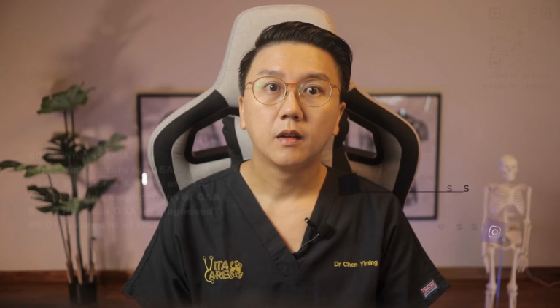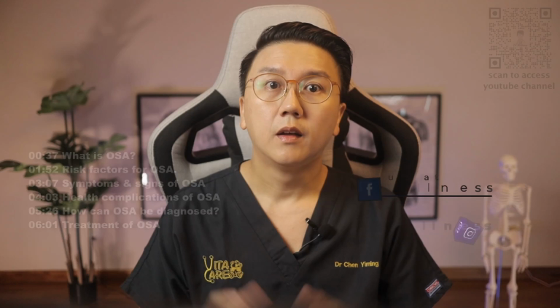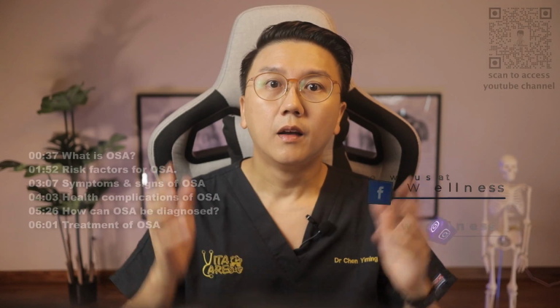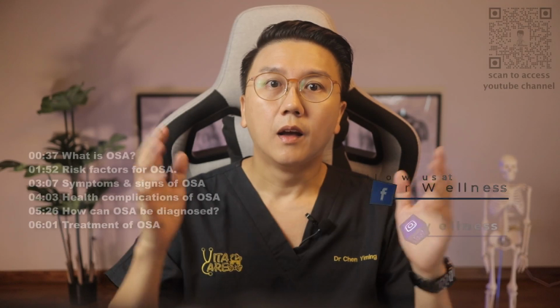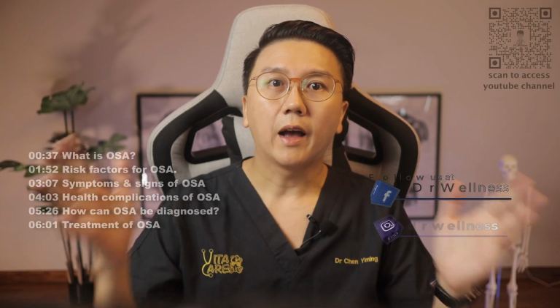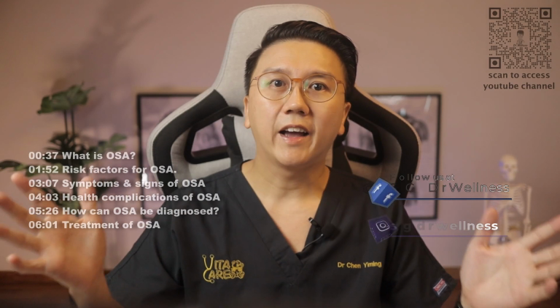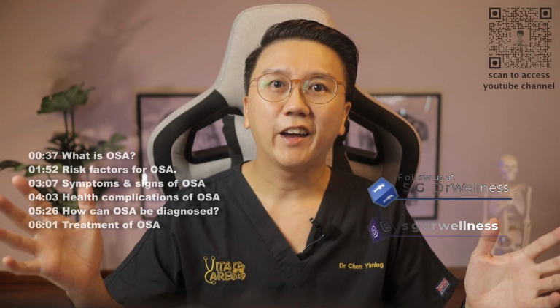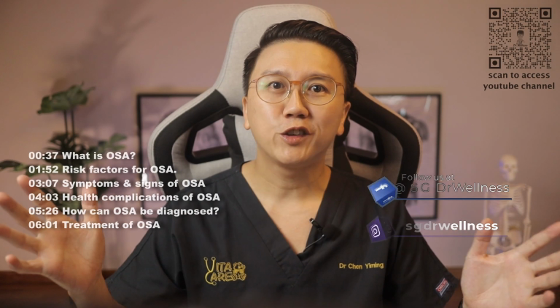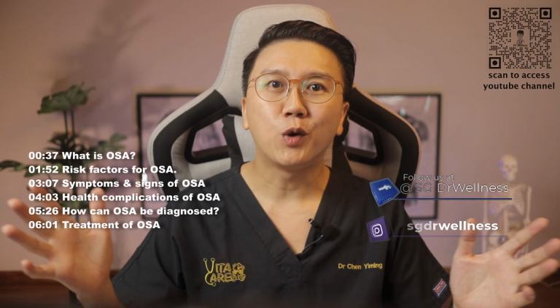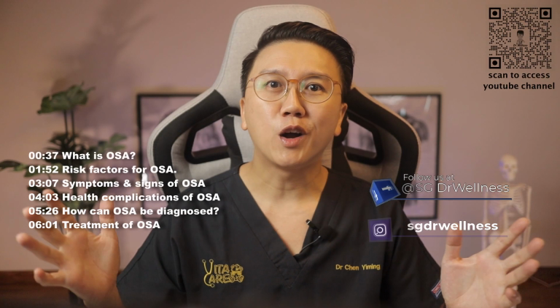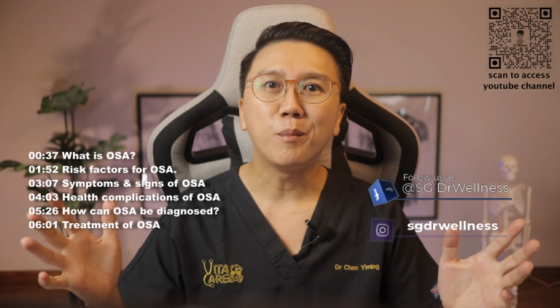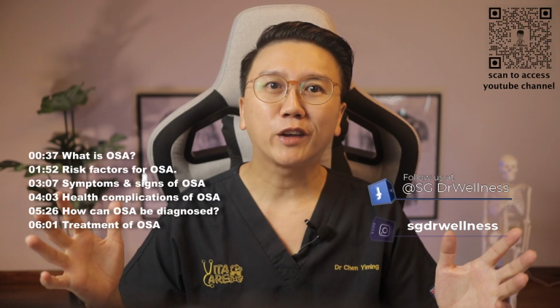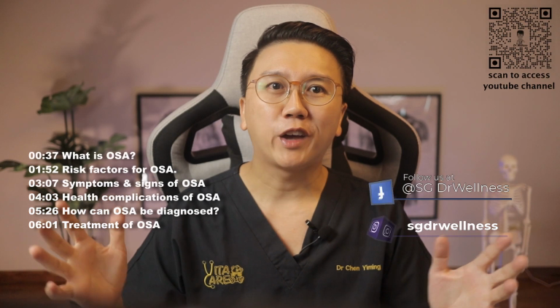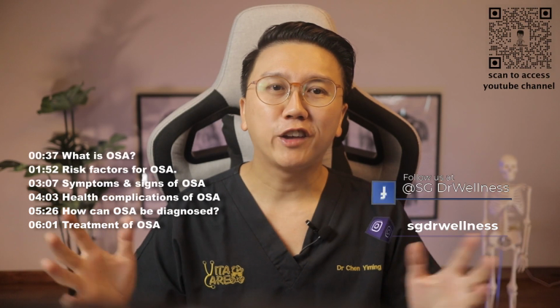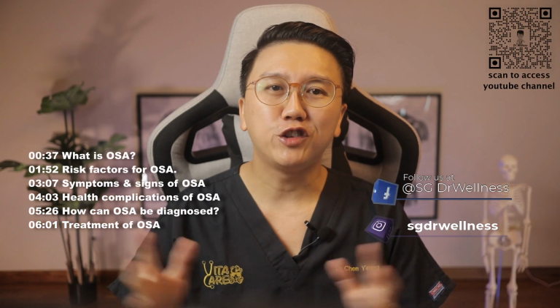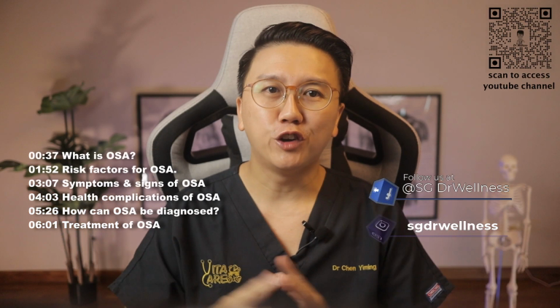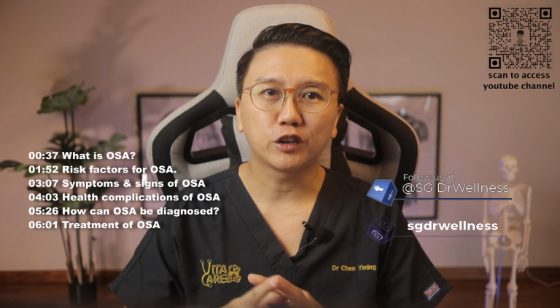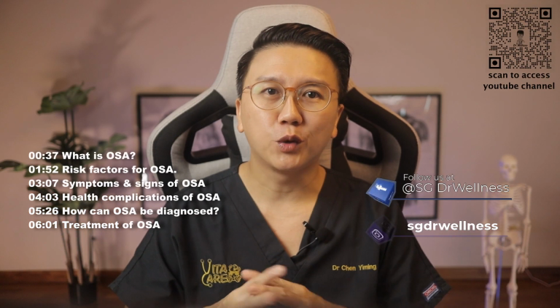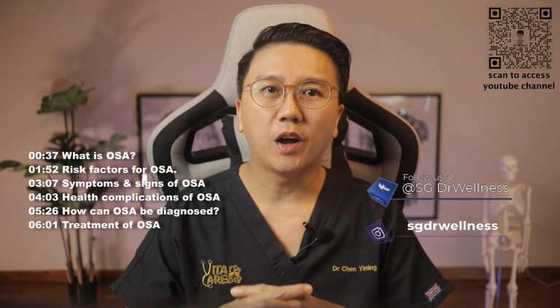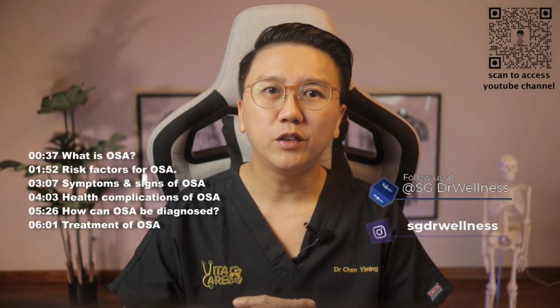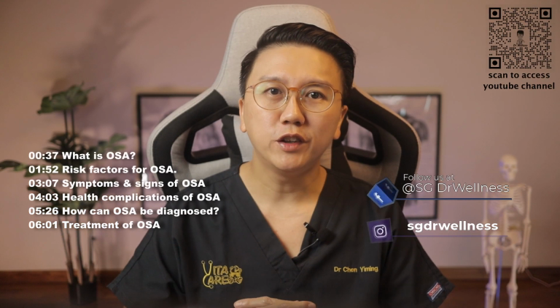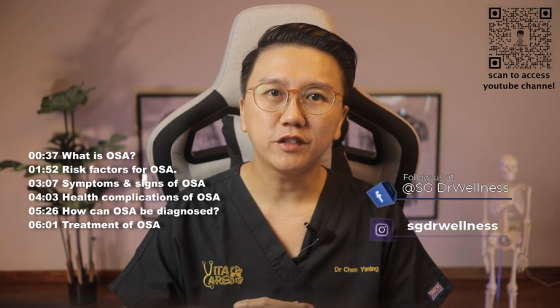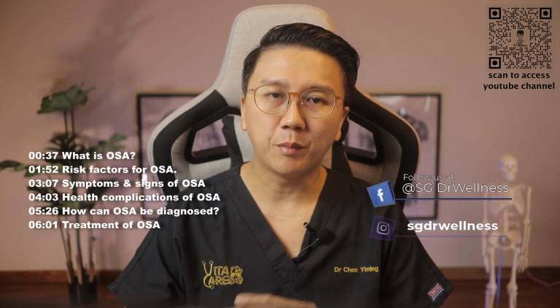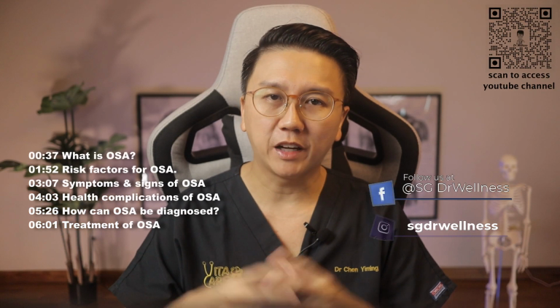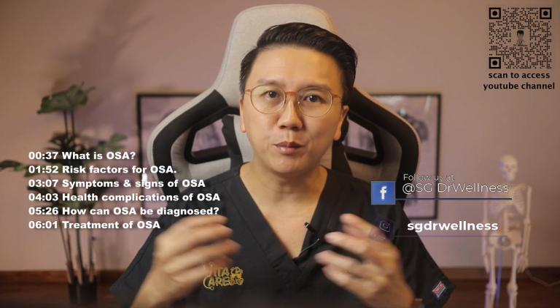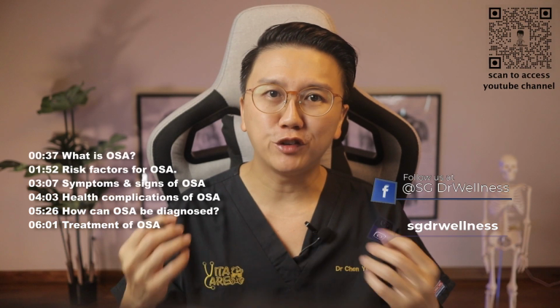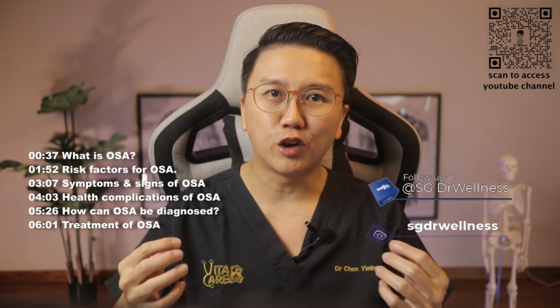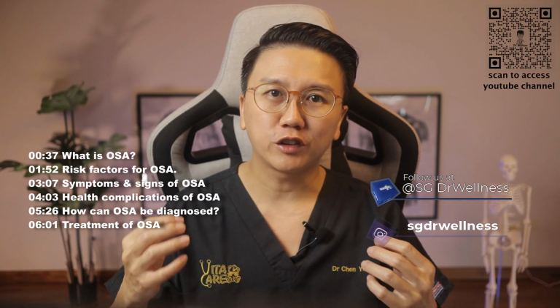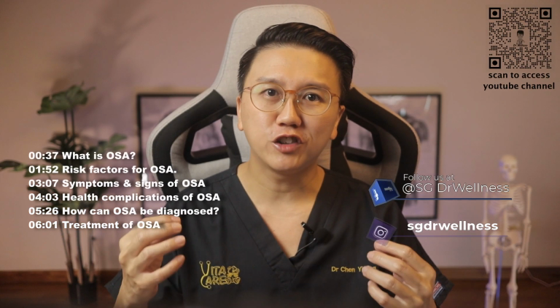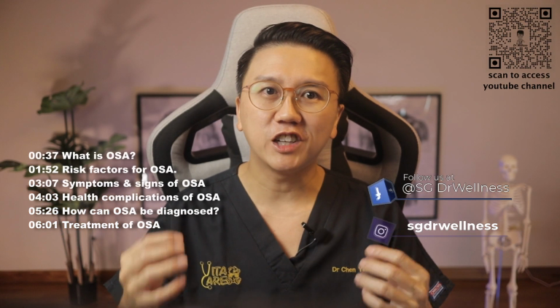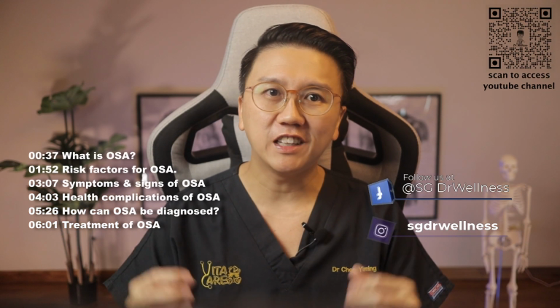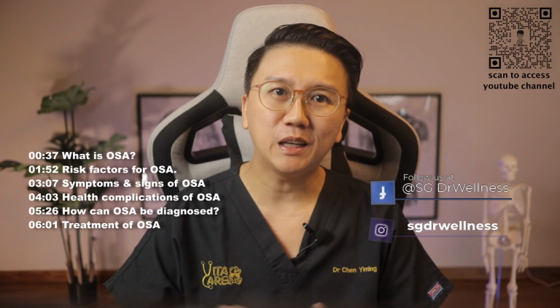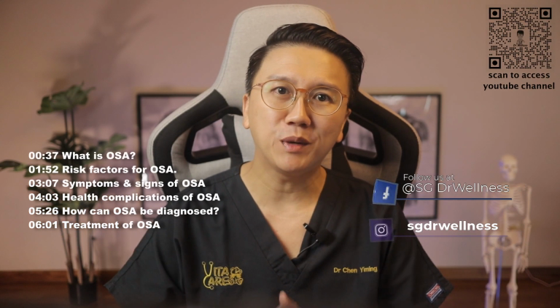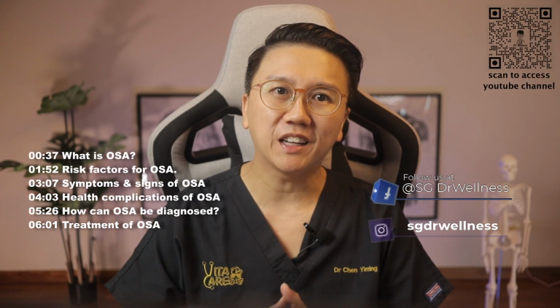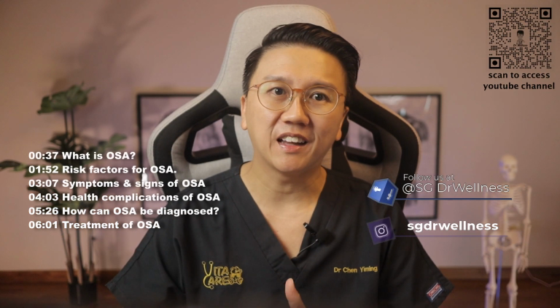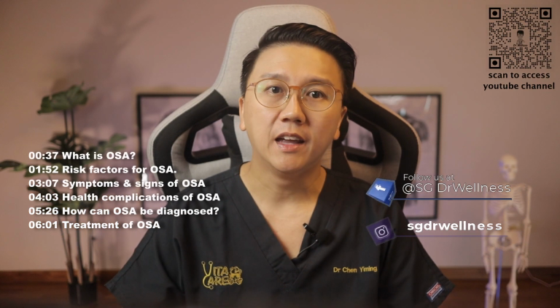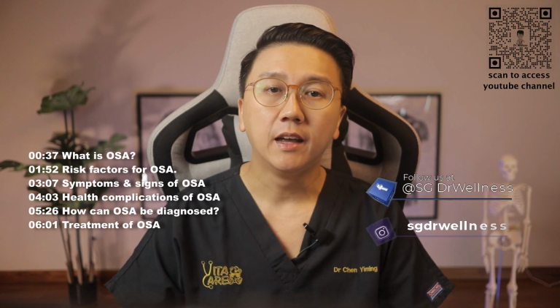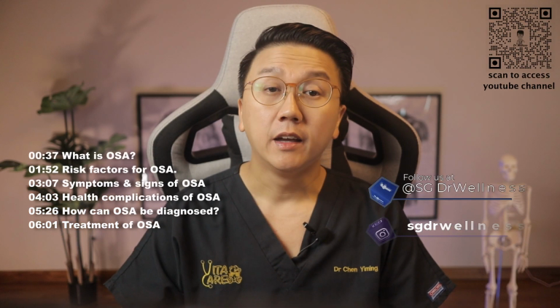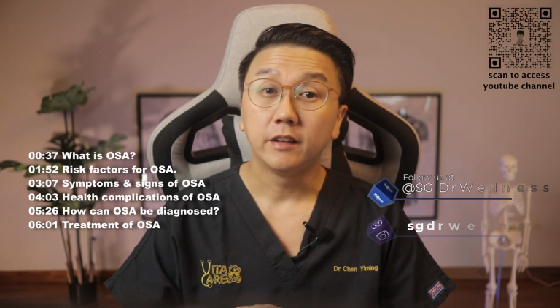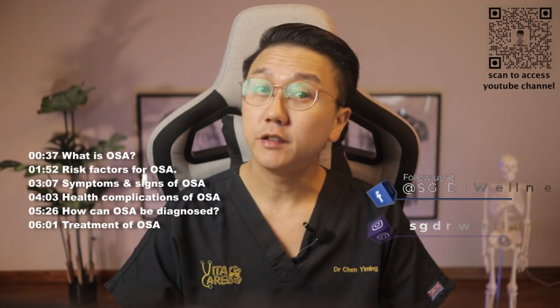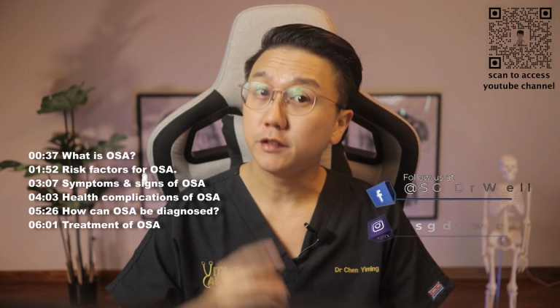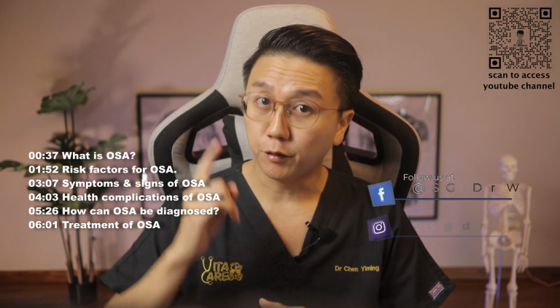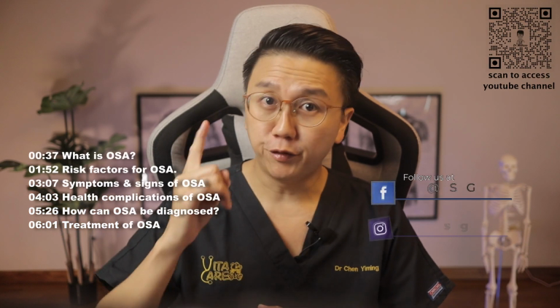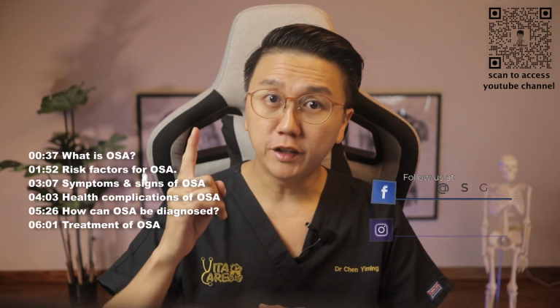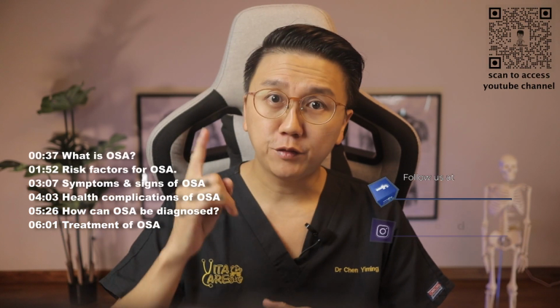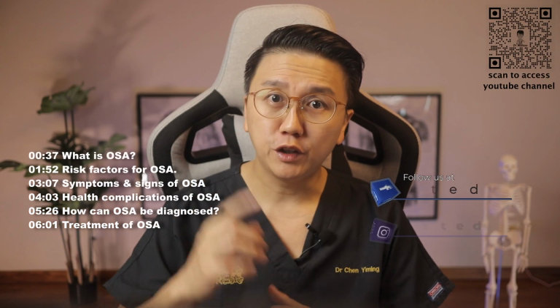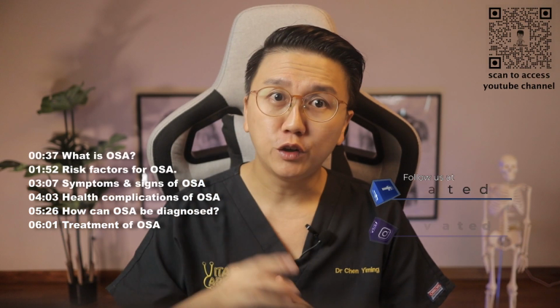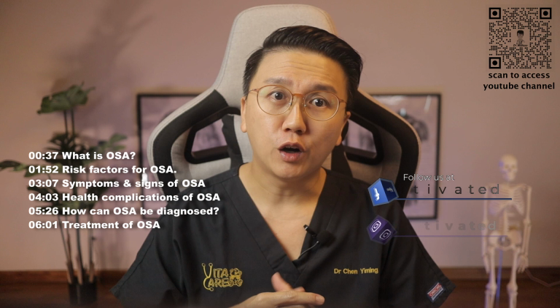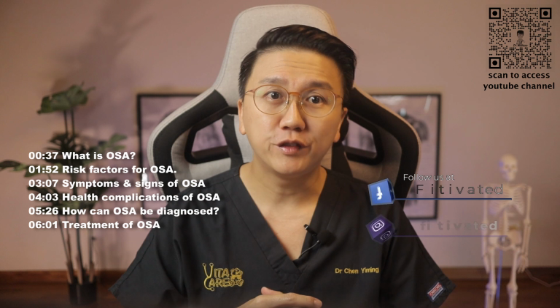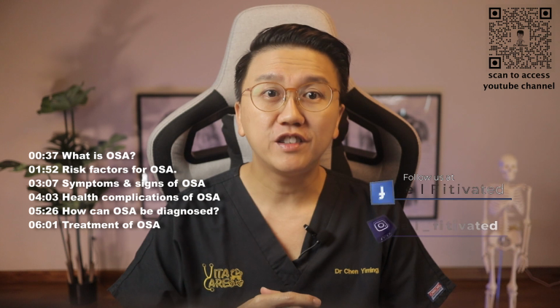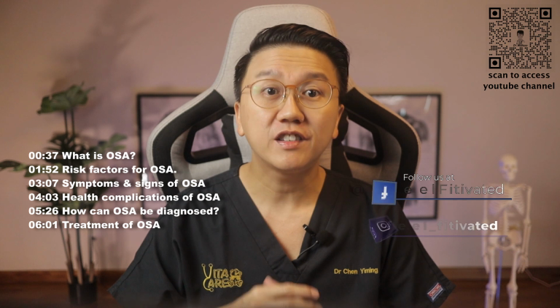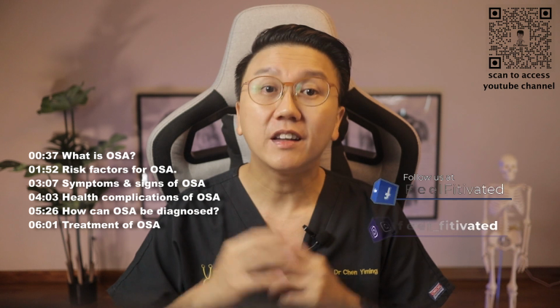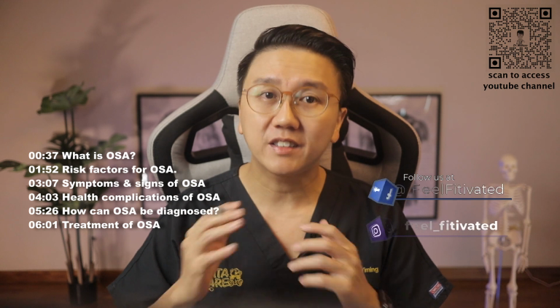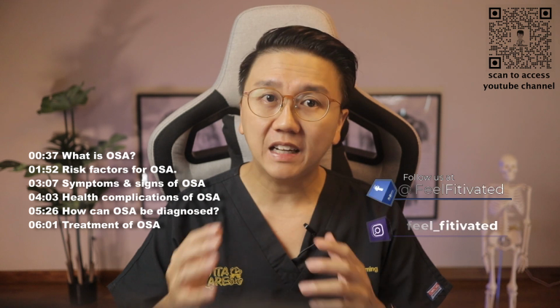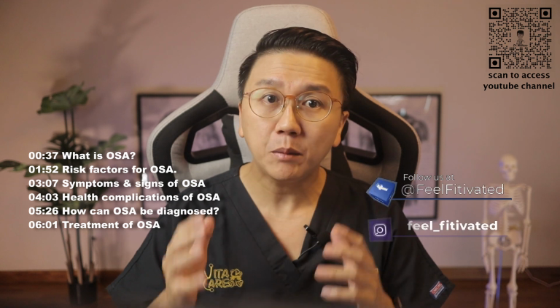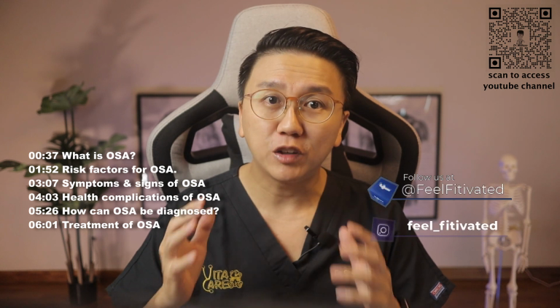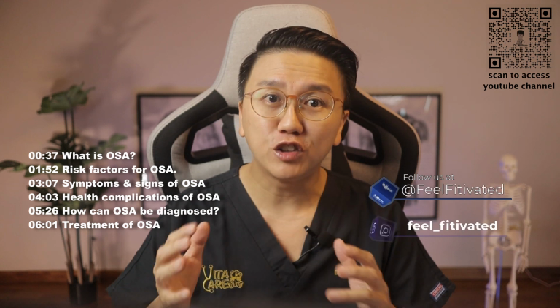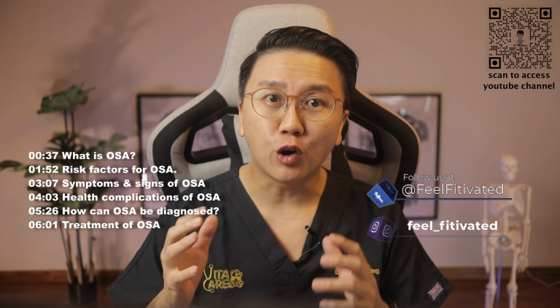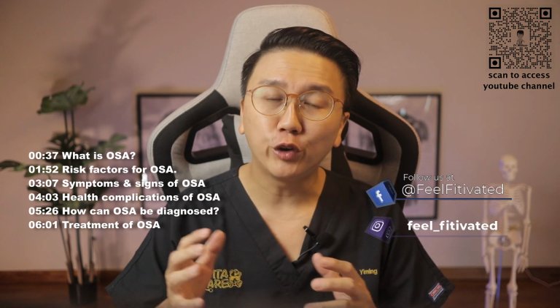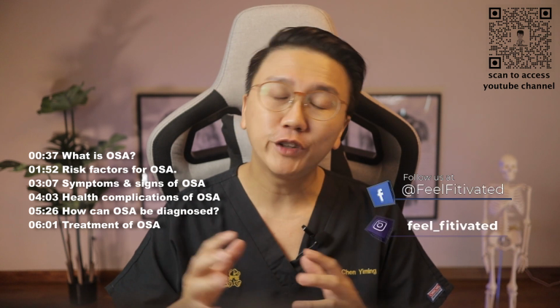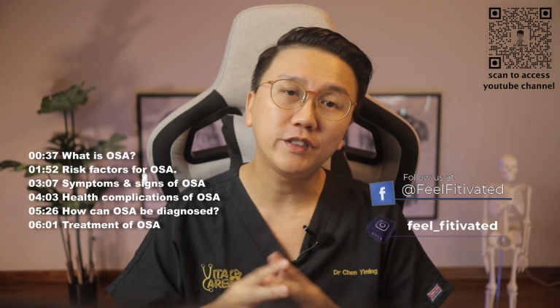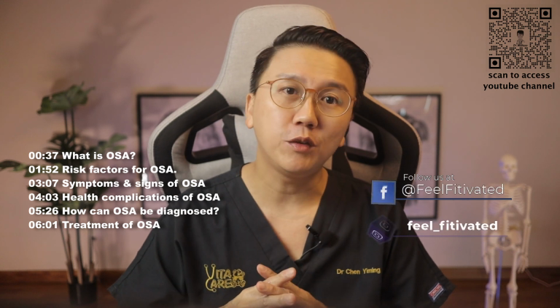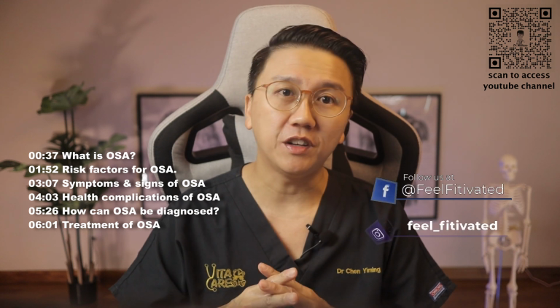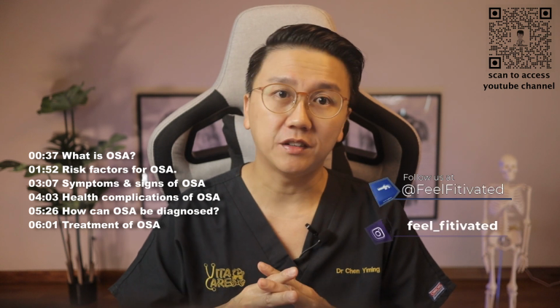Hi guys, welcome back to SG Dr. Wellness. My name is Dr. Chen Yiming. This is the first video of this sleep disorder series.